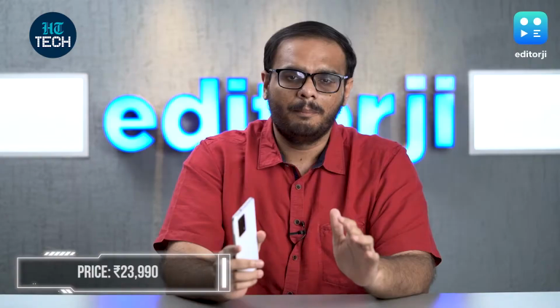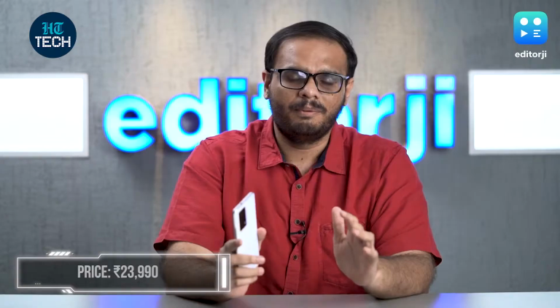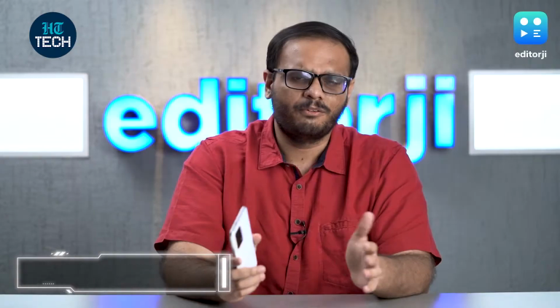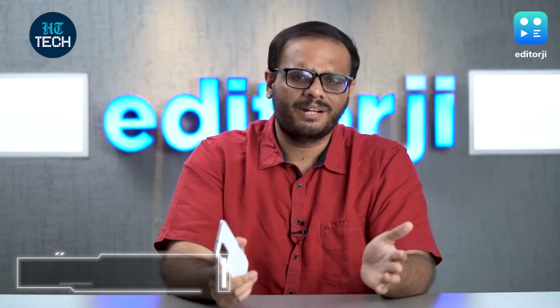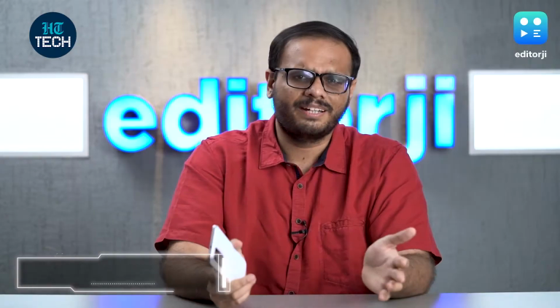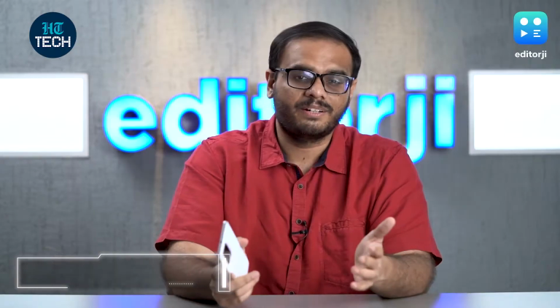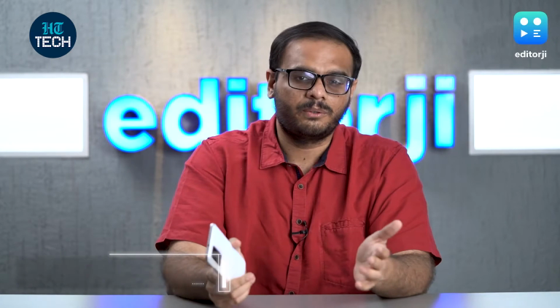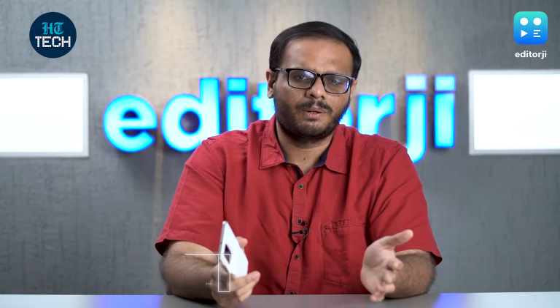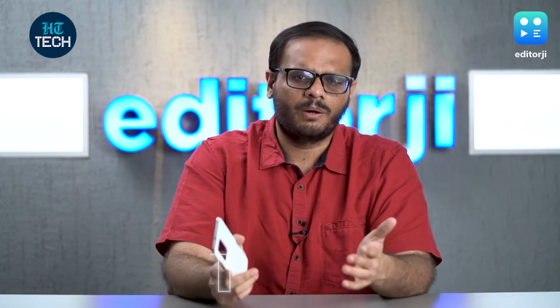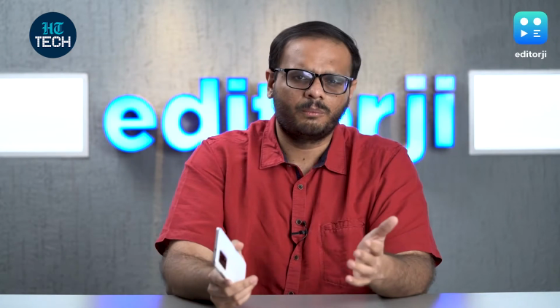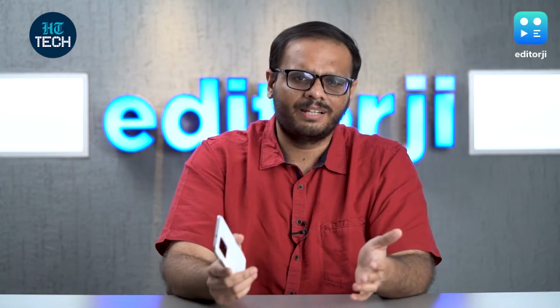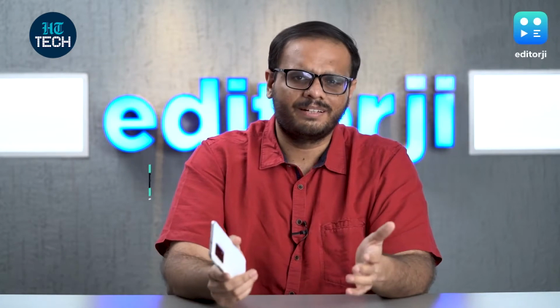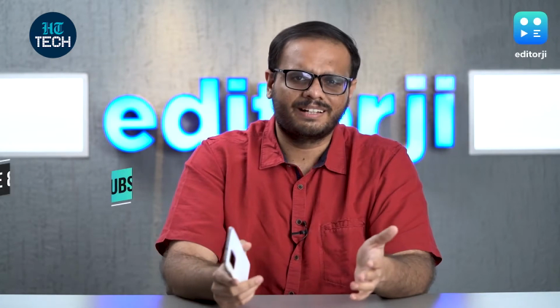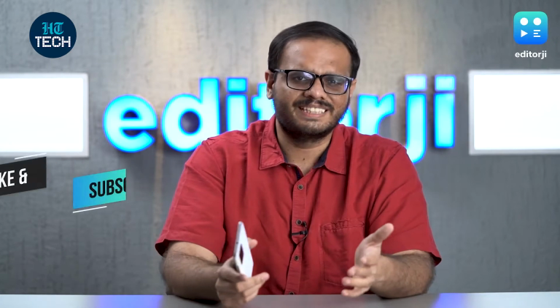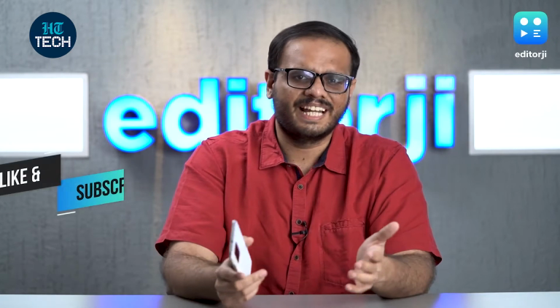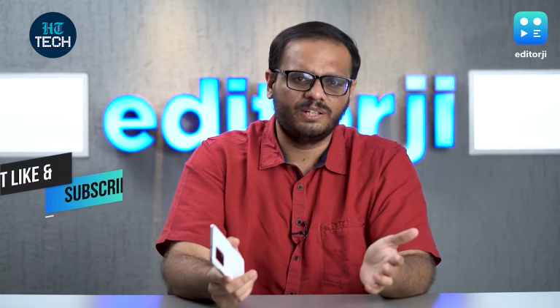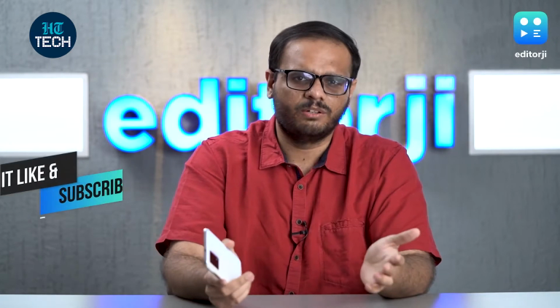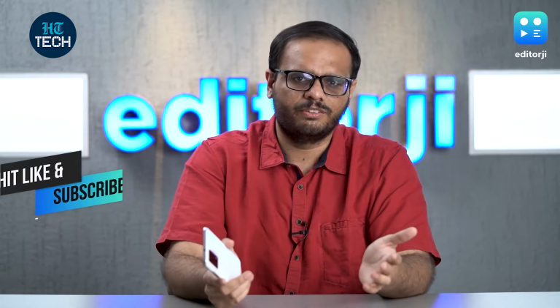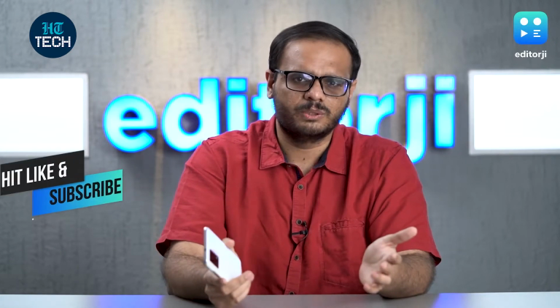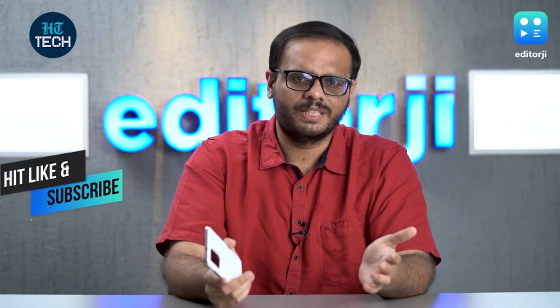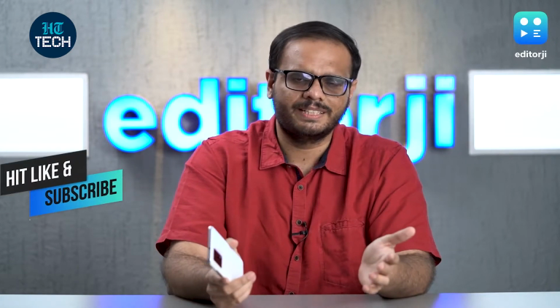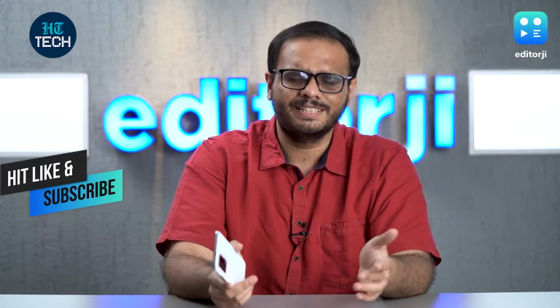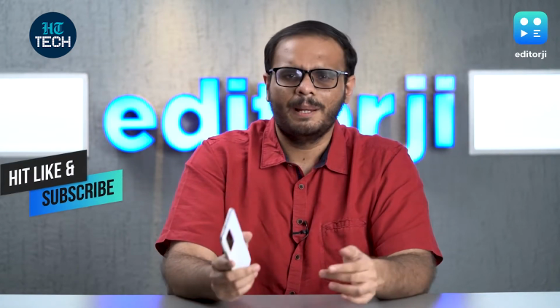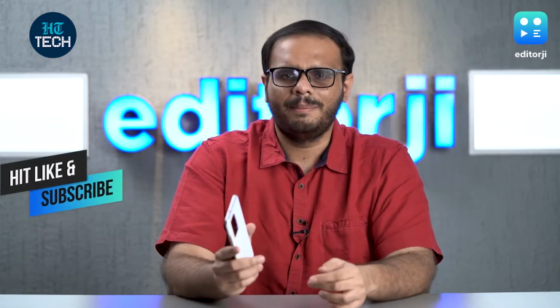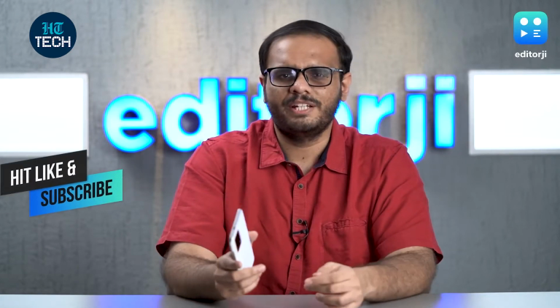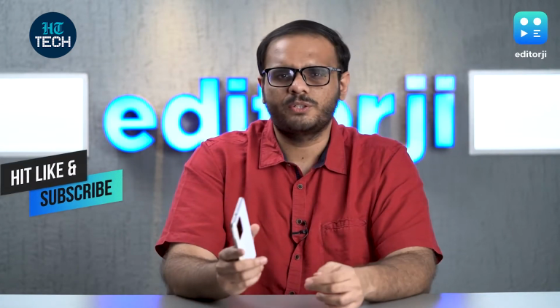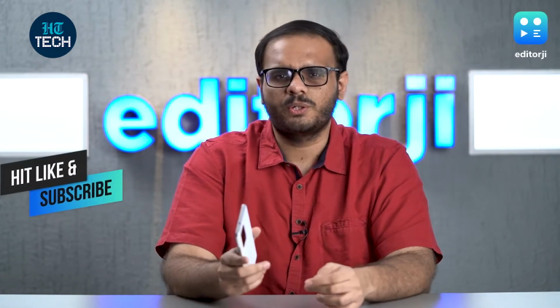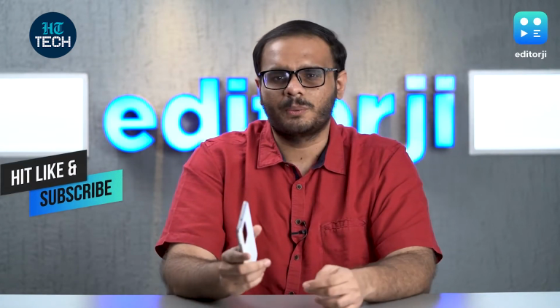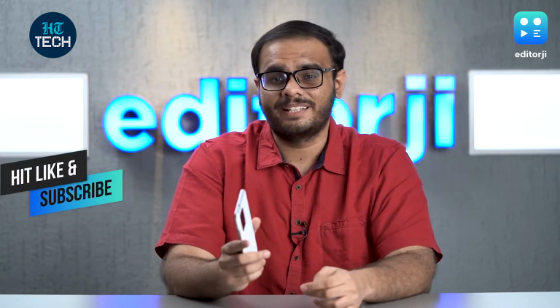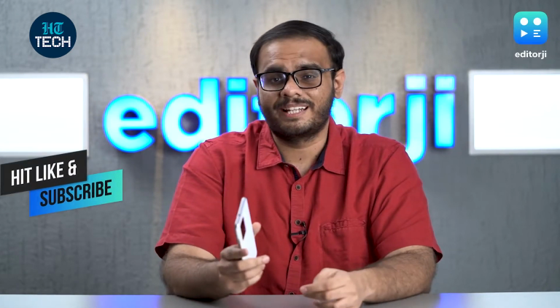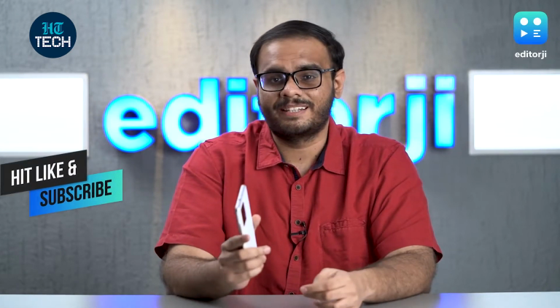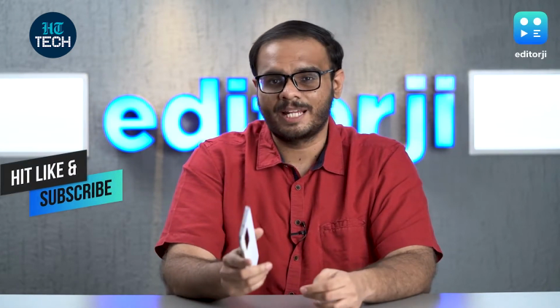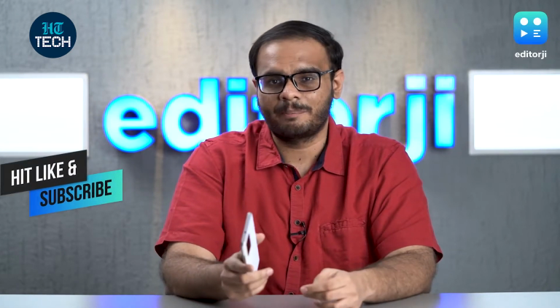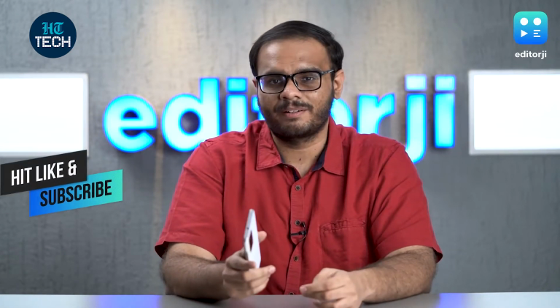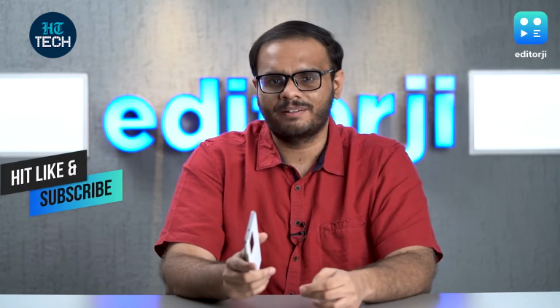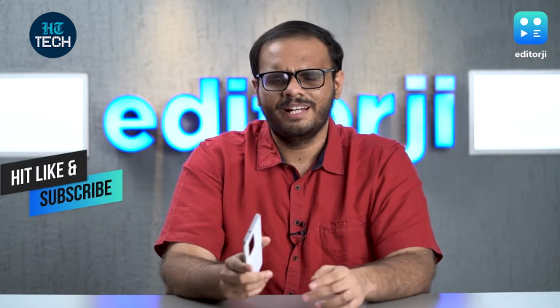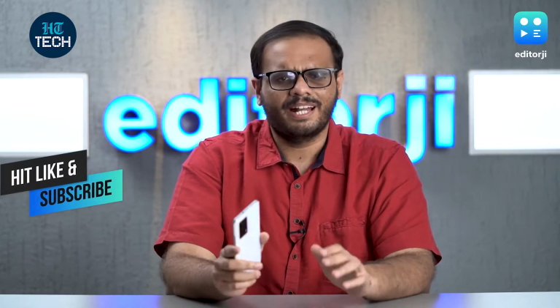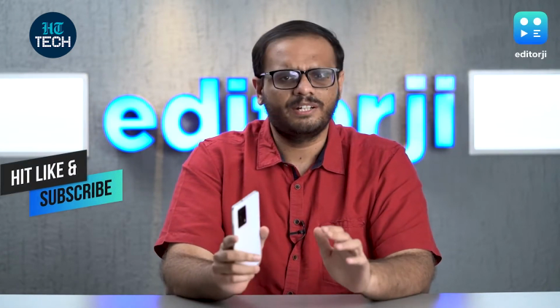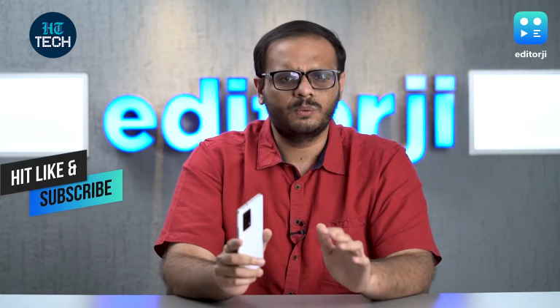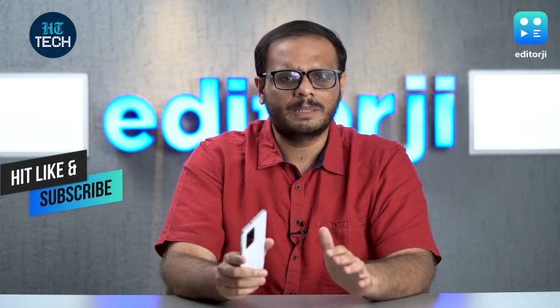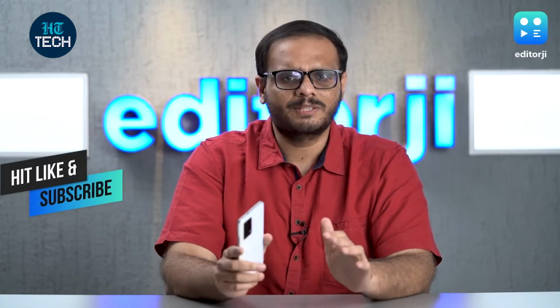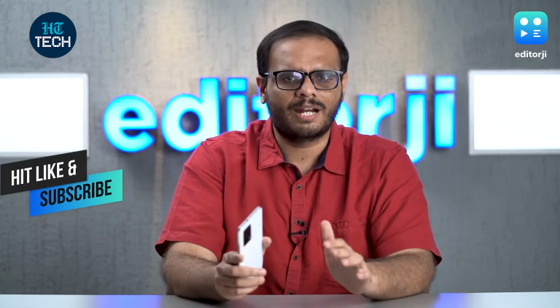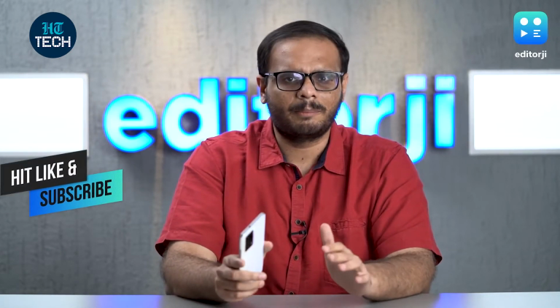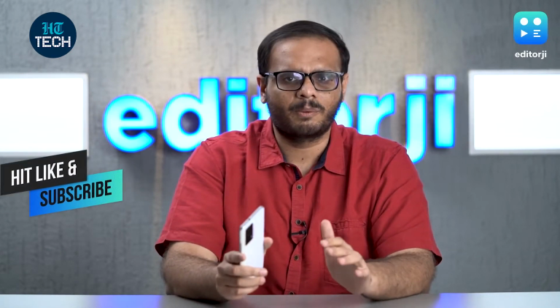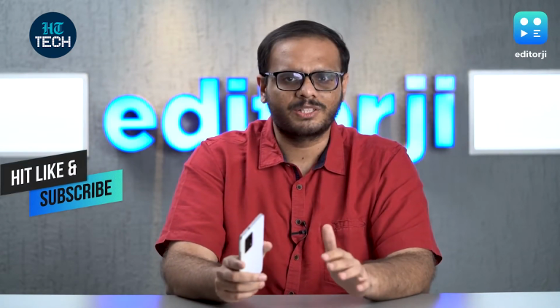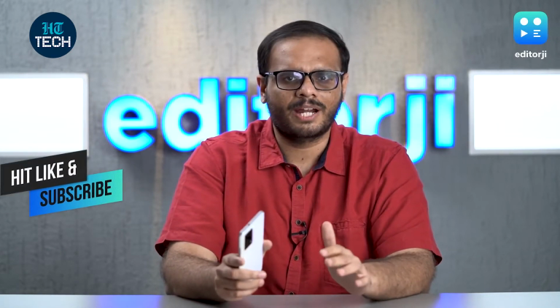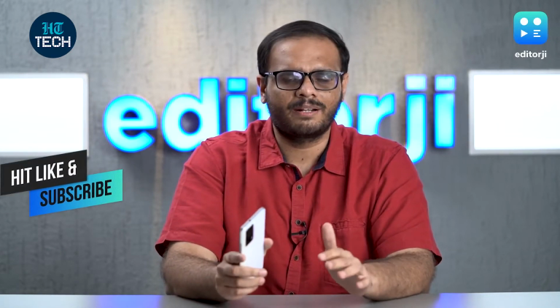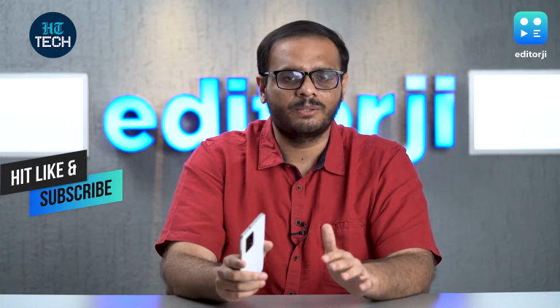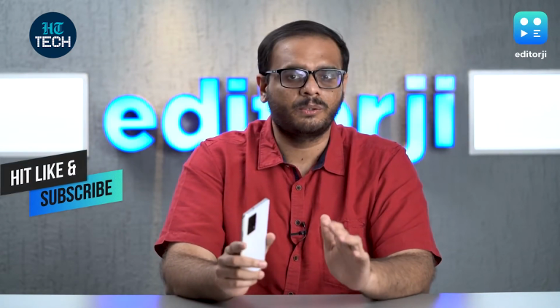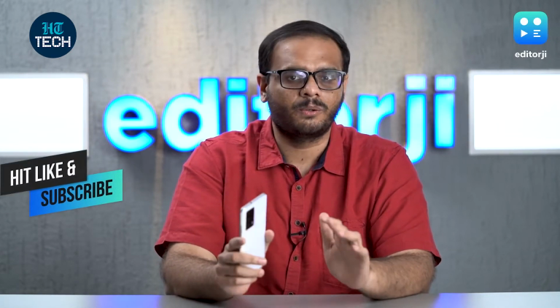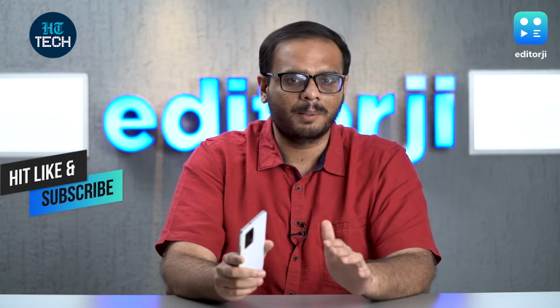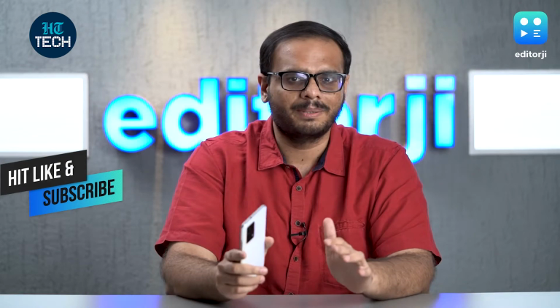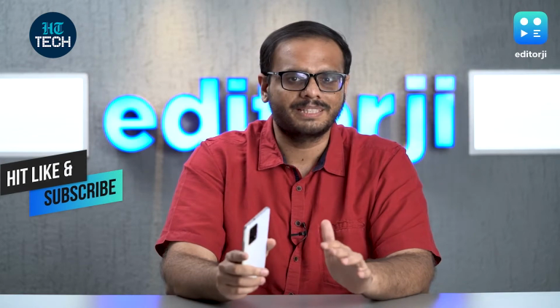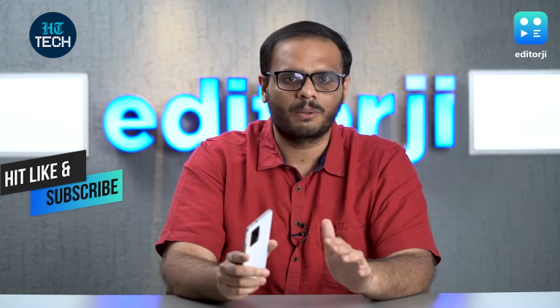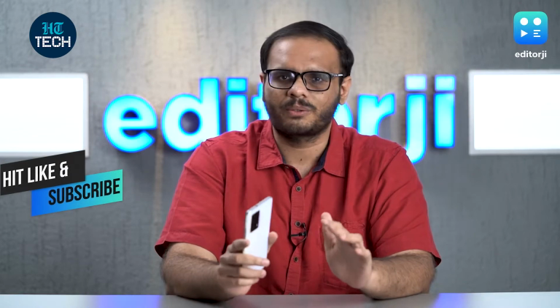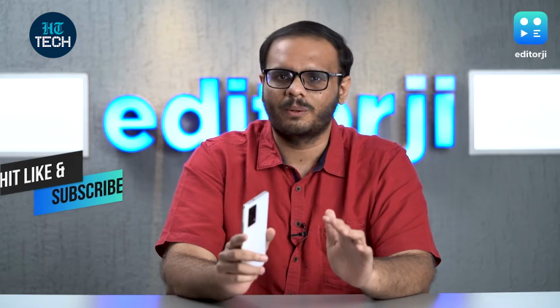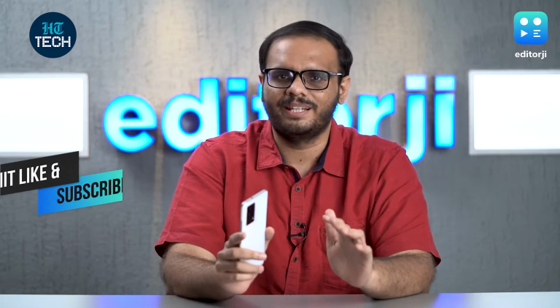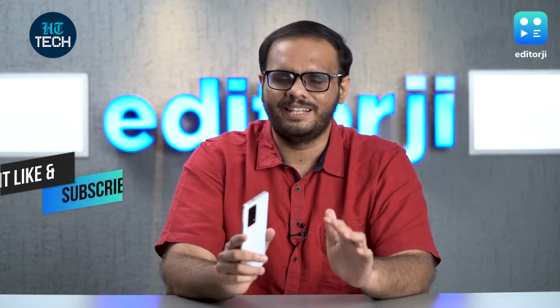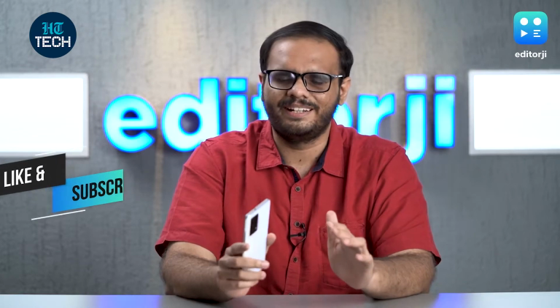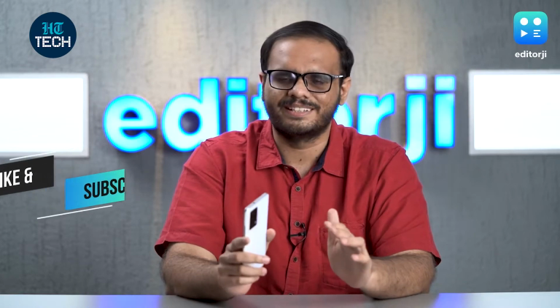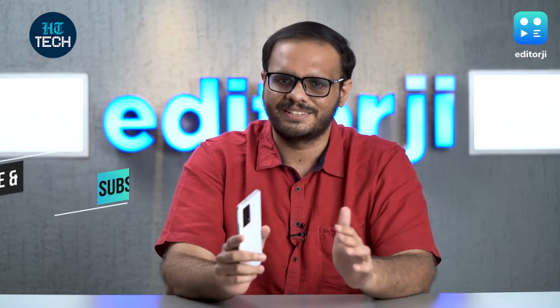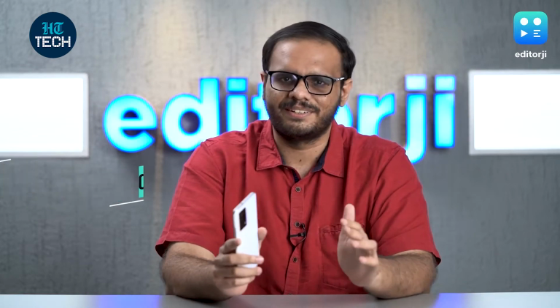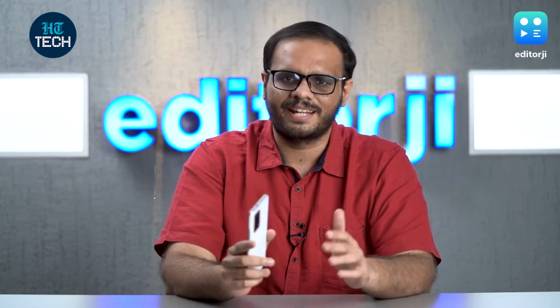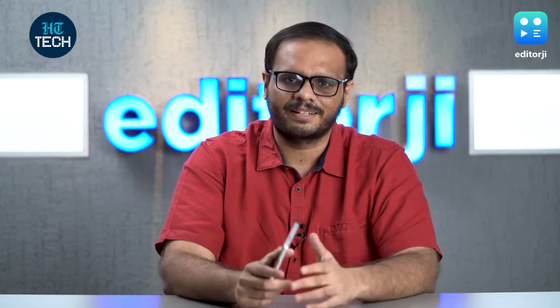Before I get into how well it does any of those things, make sure you hit that like button and do subscribe to our channel to not miss out on the latest in tech.